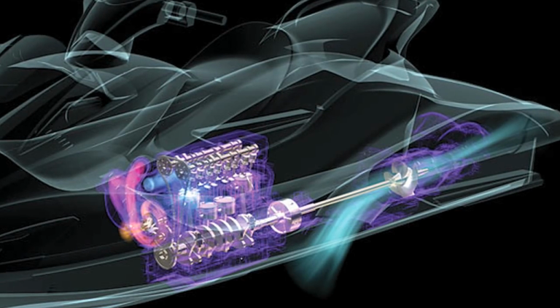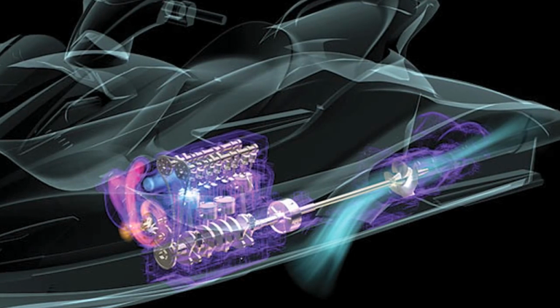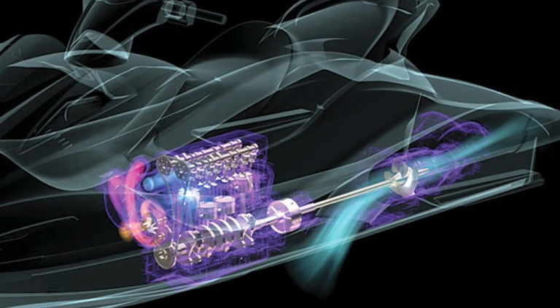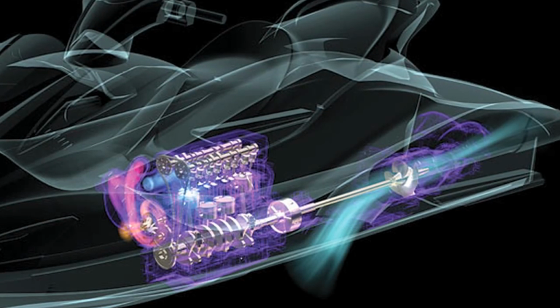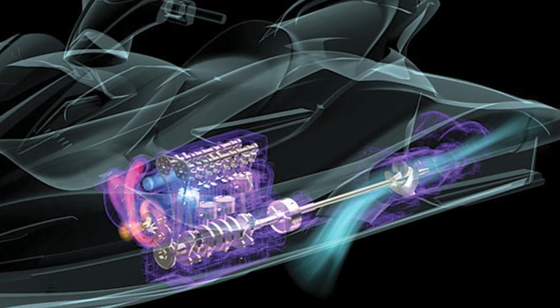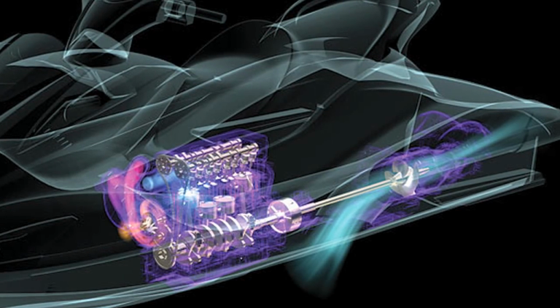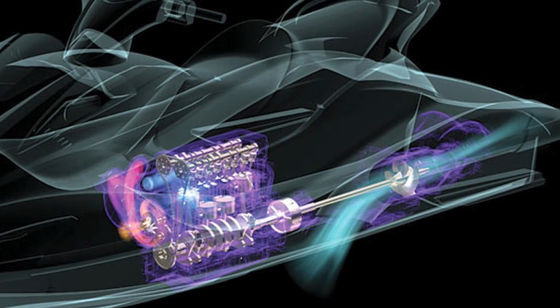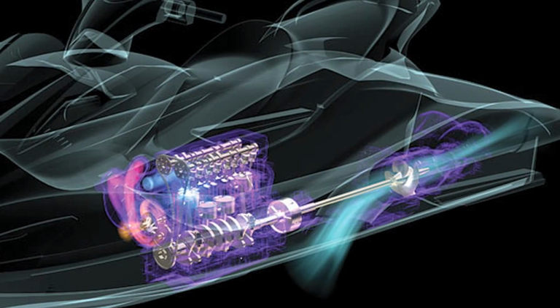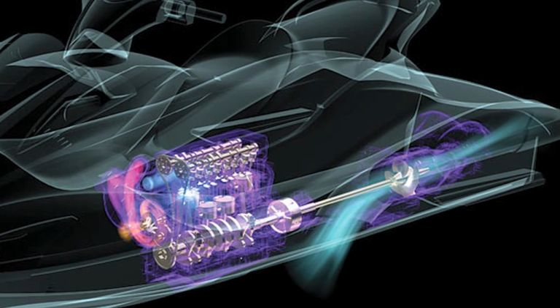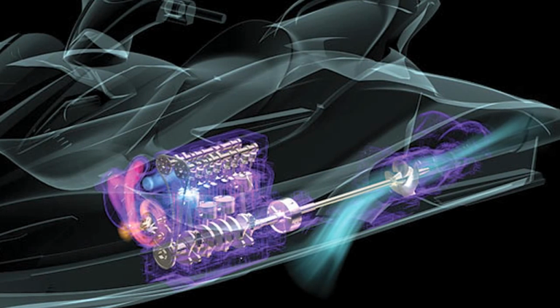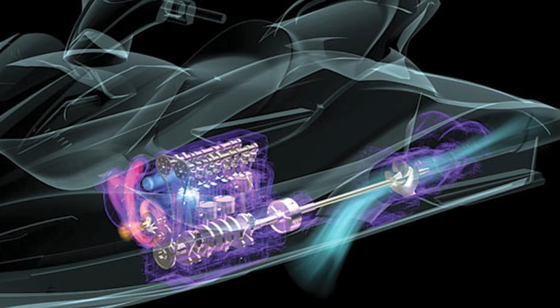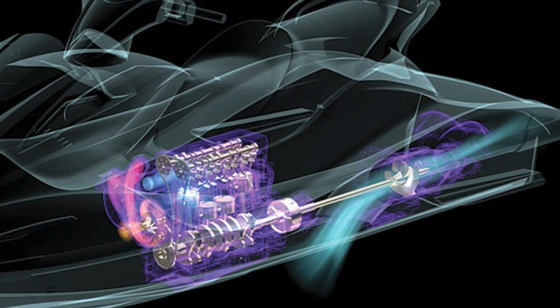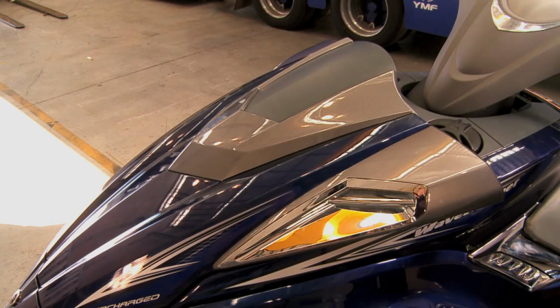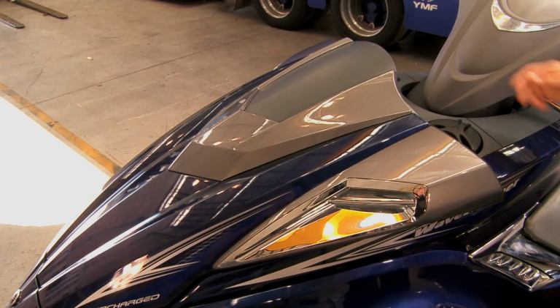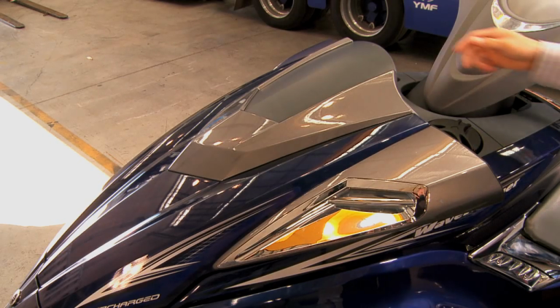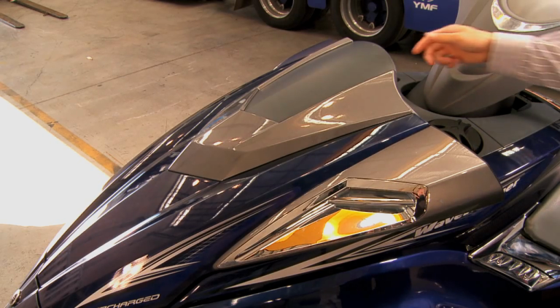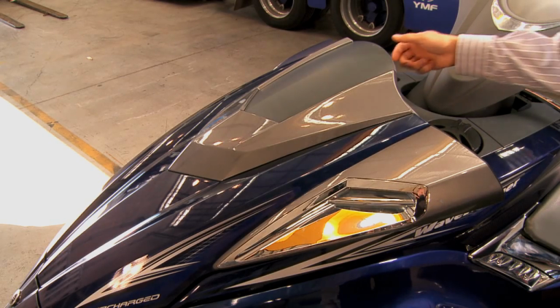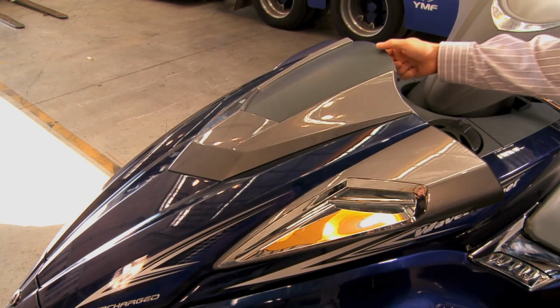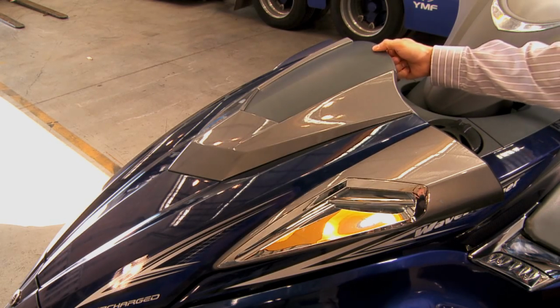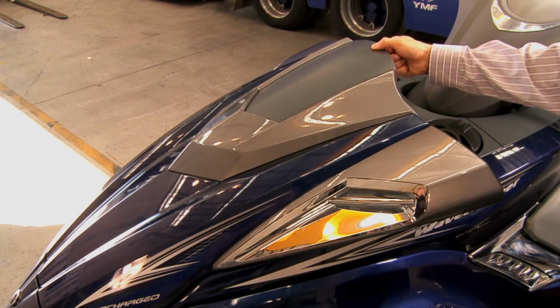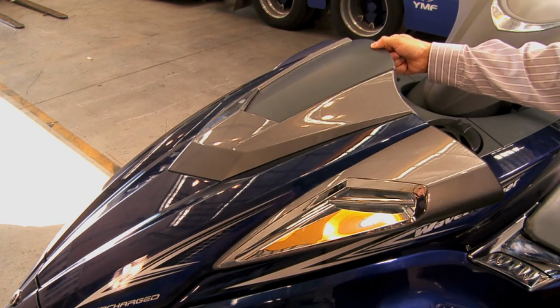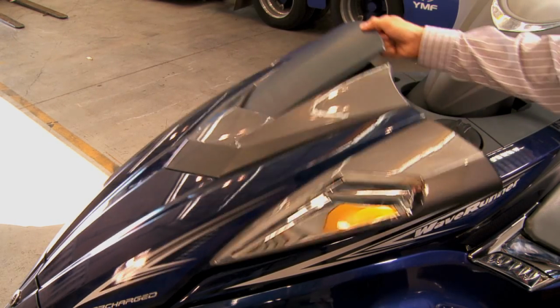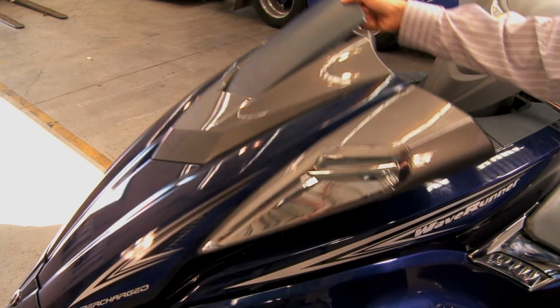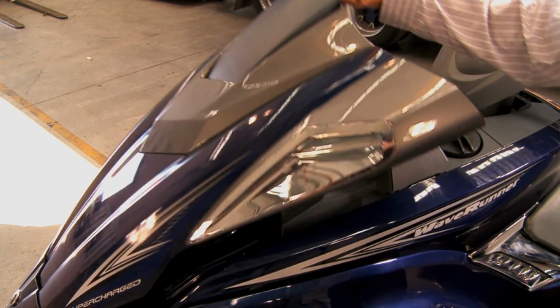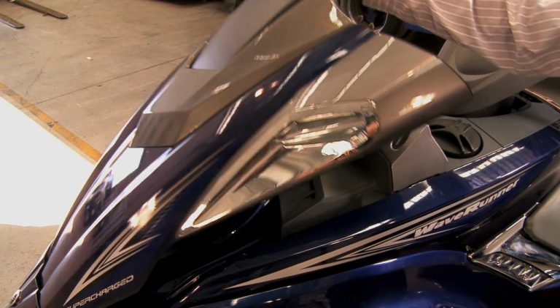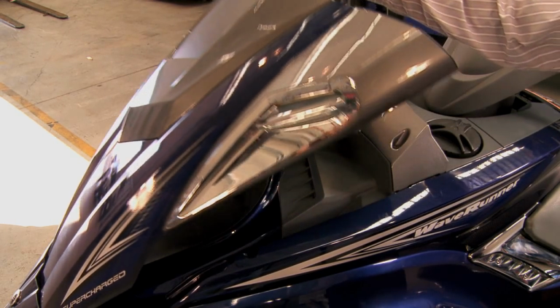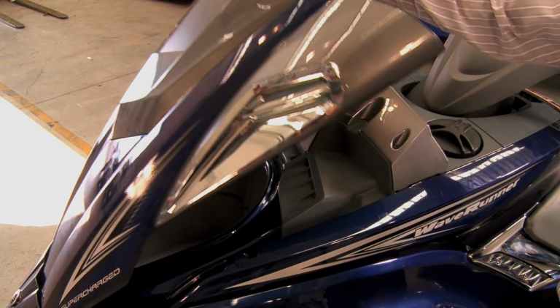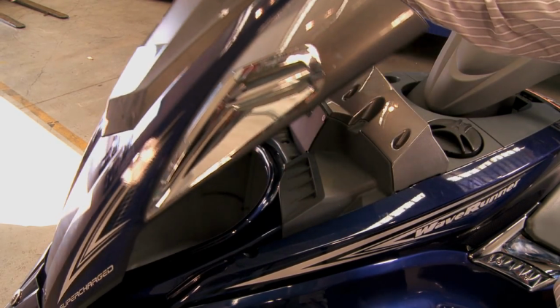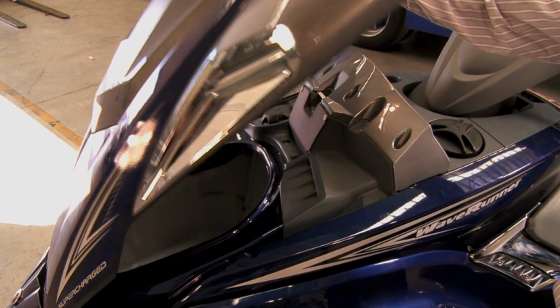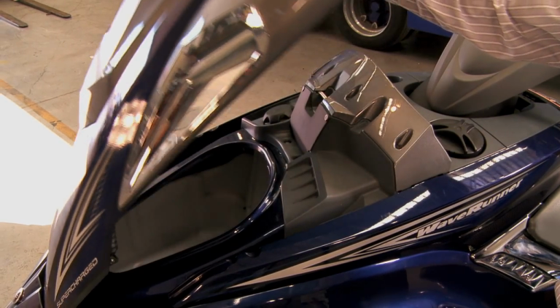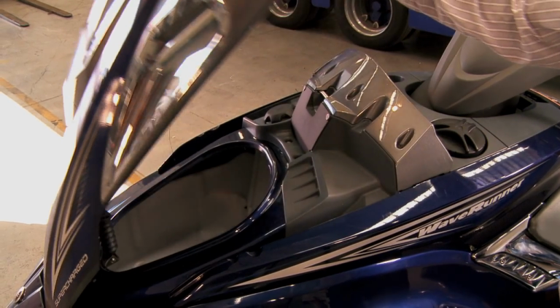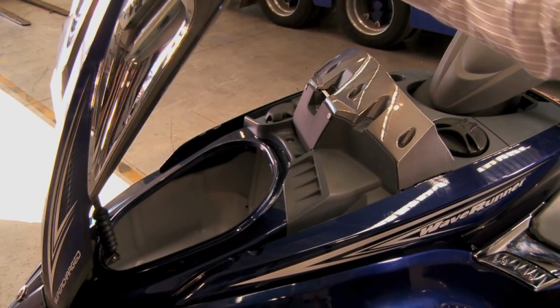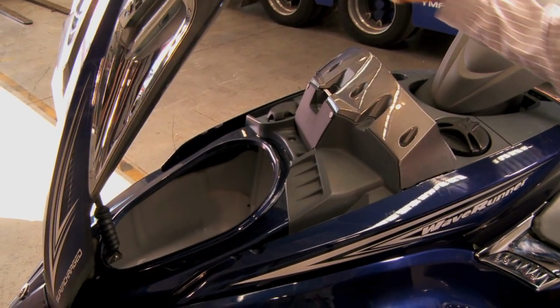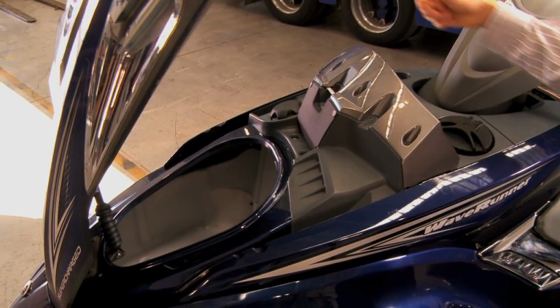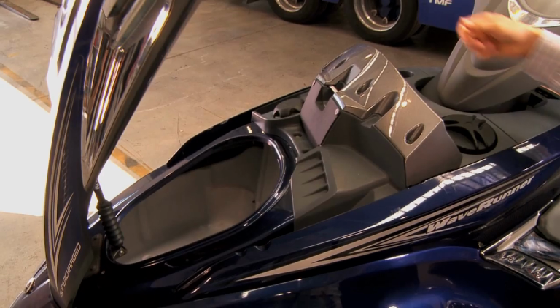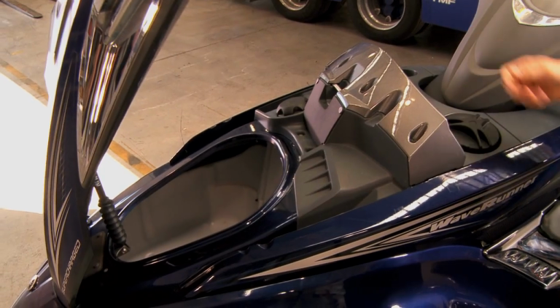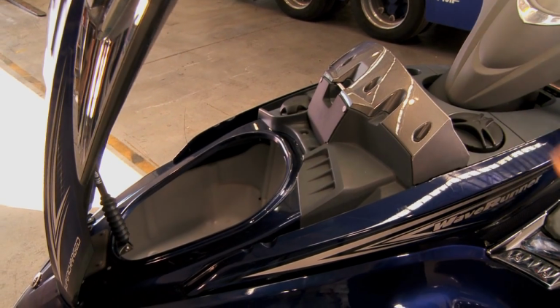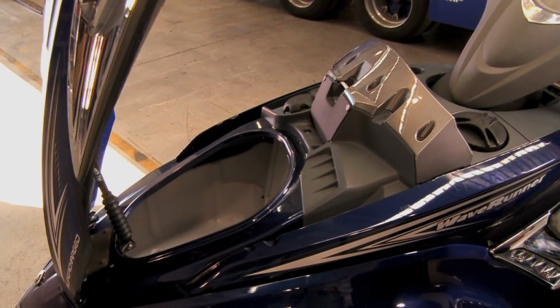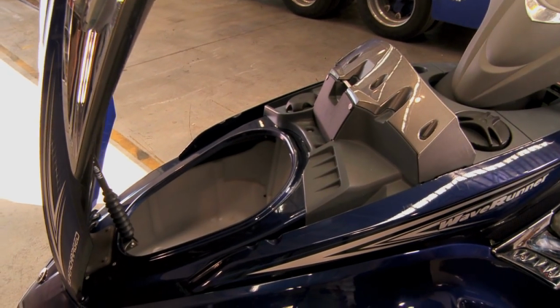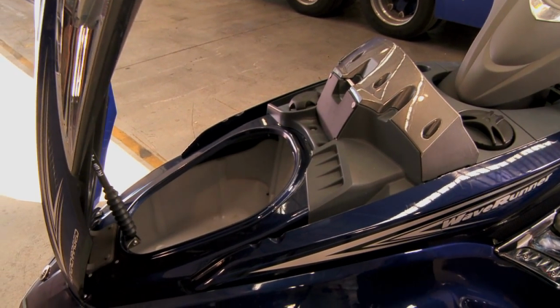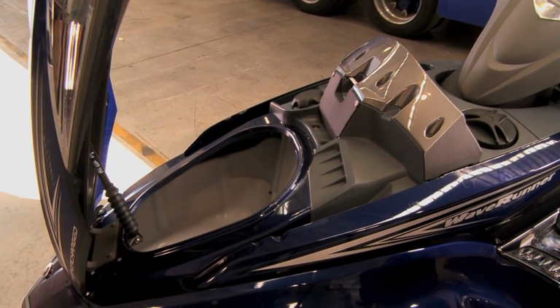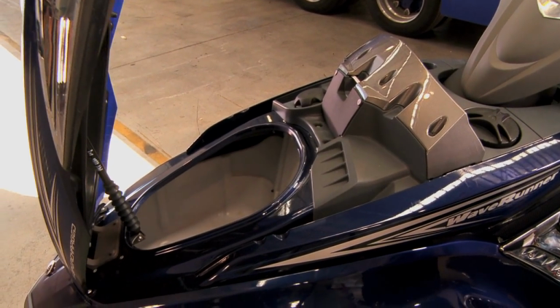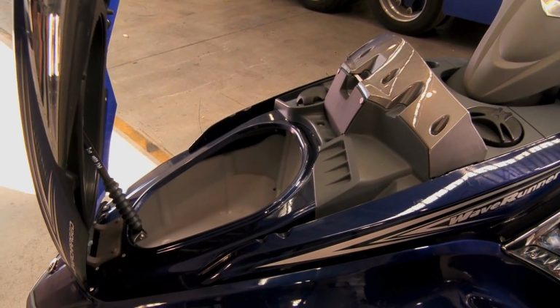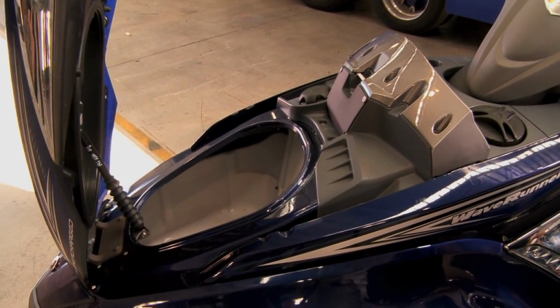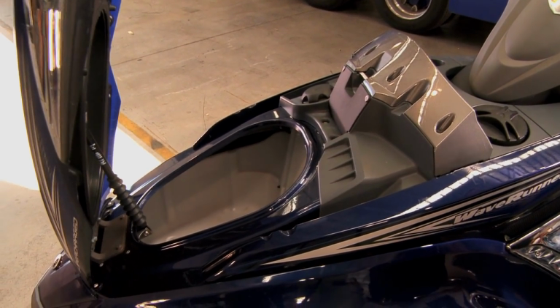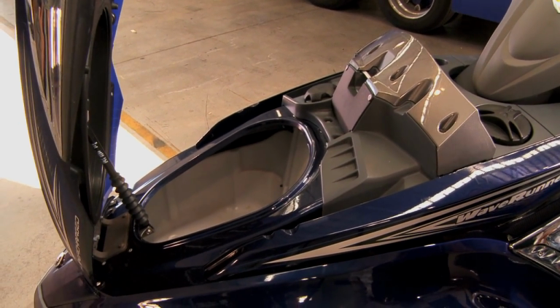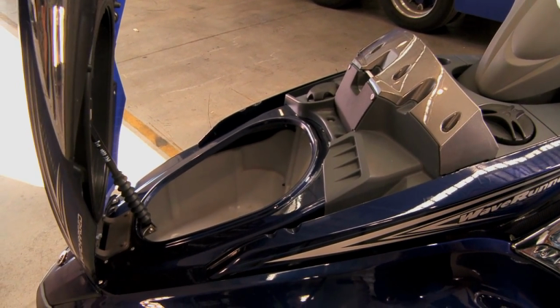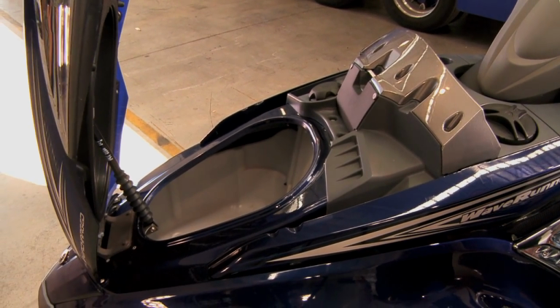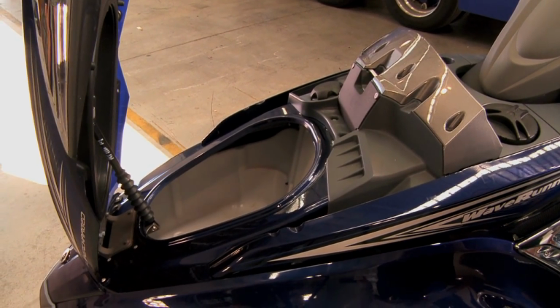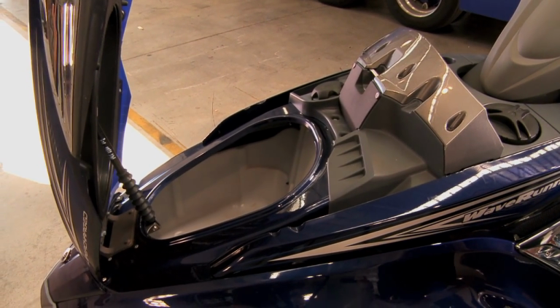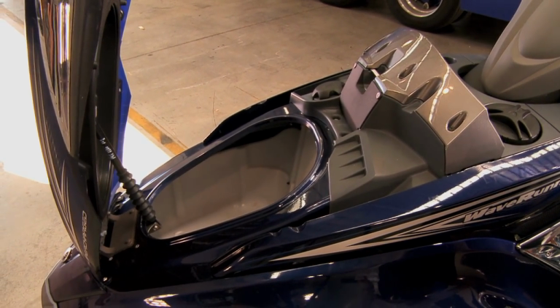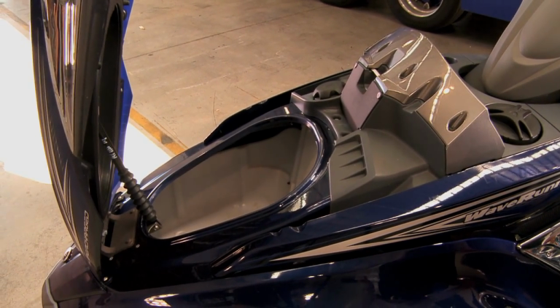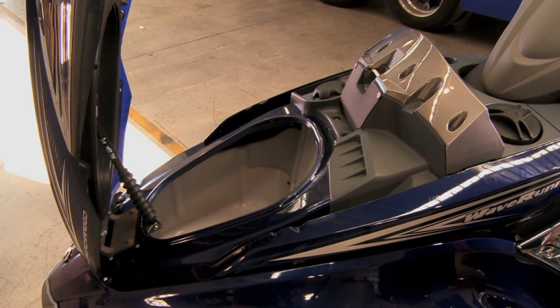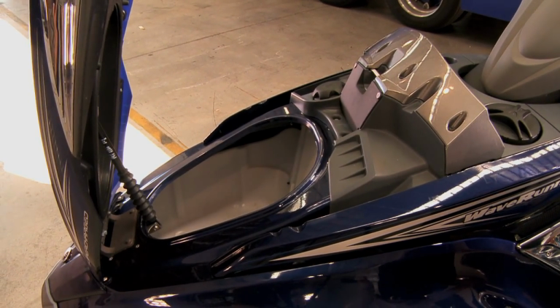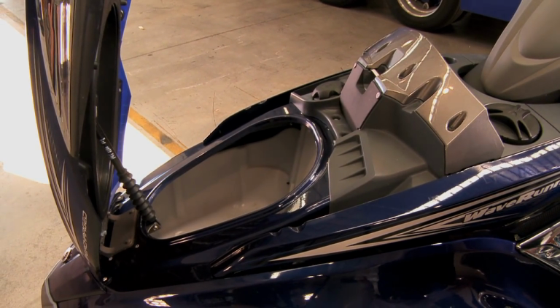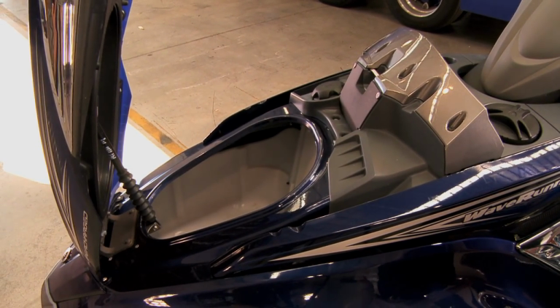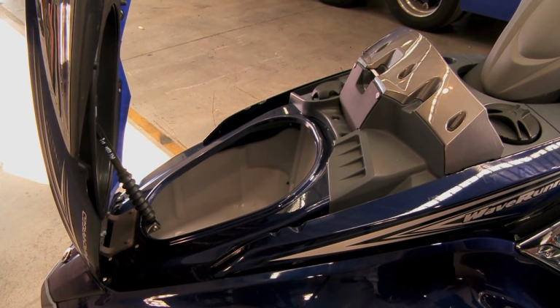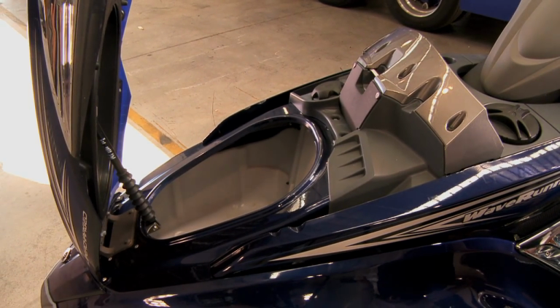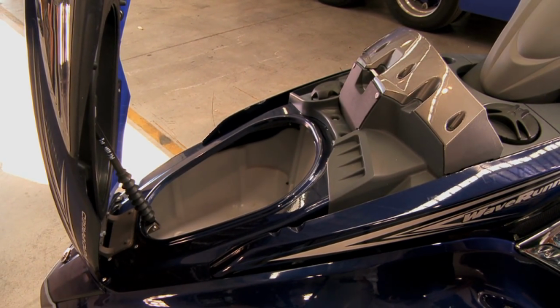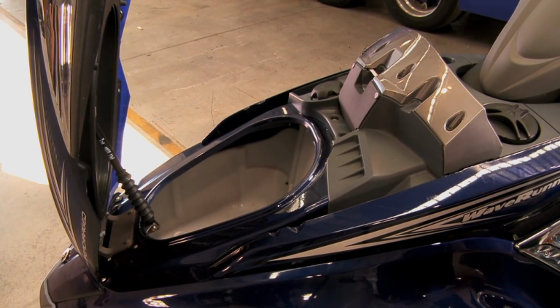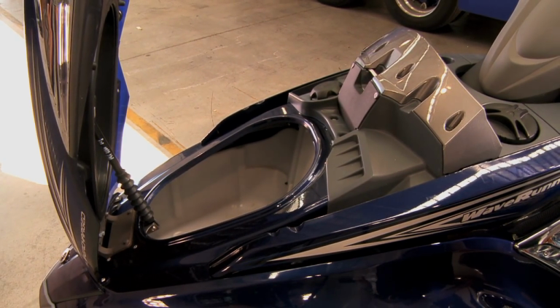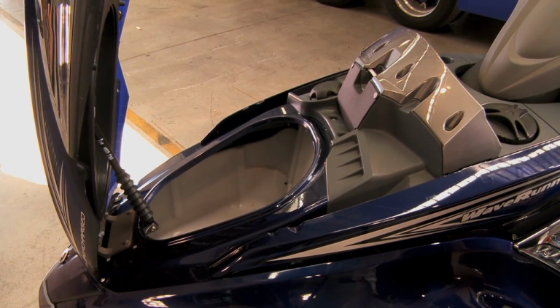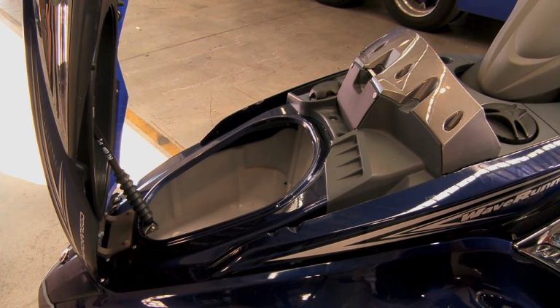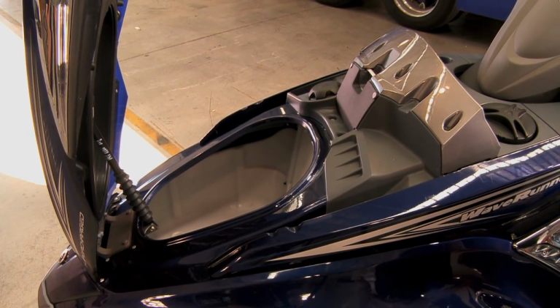It's got 90 litres of storage capacity, which is really good for storing day-to-day items. You can chuck your towels in there, you can chuck your picnic for the beach.